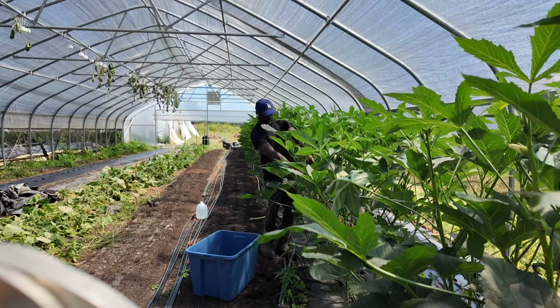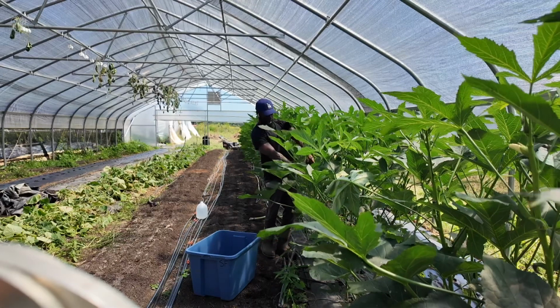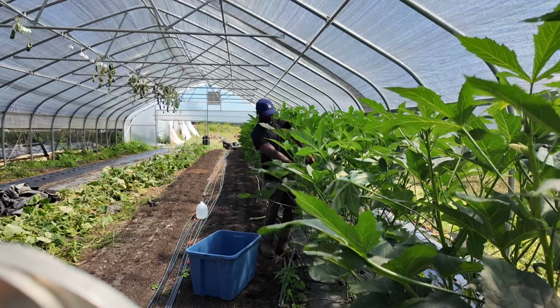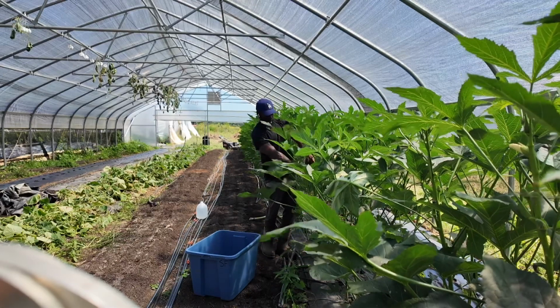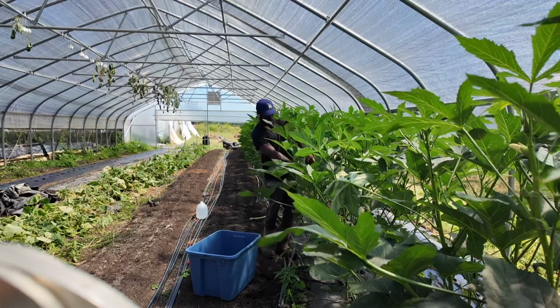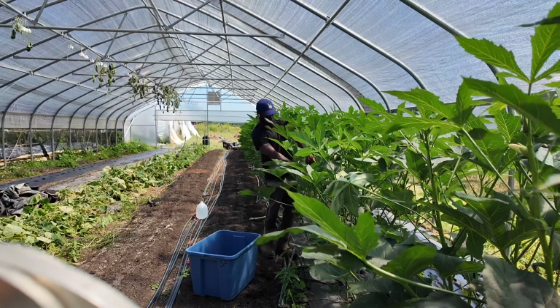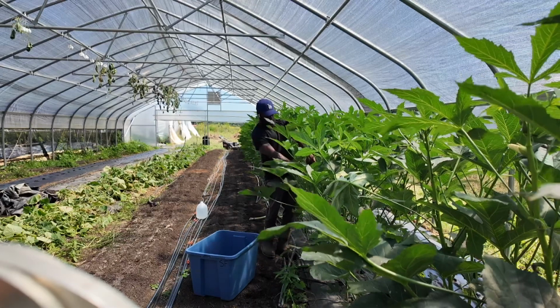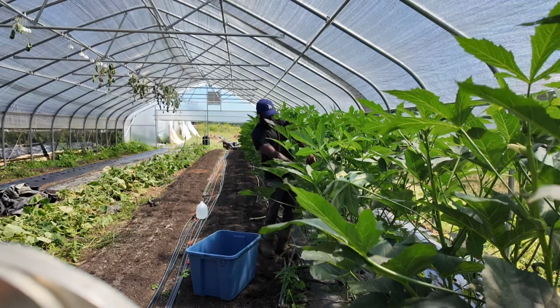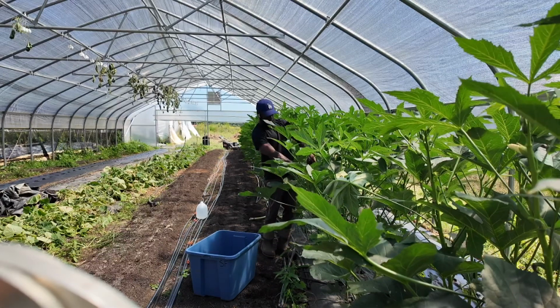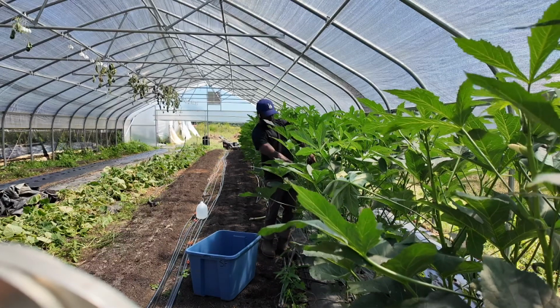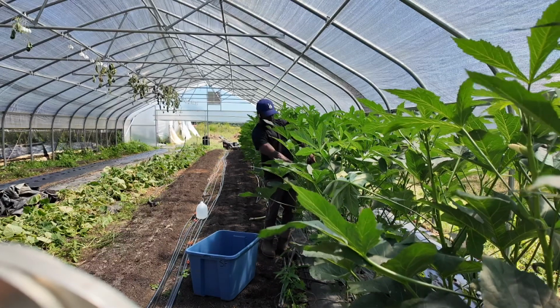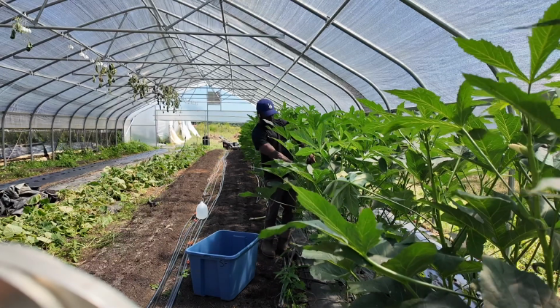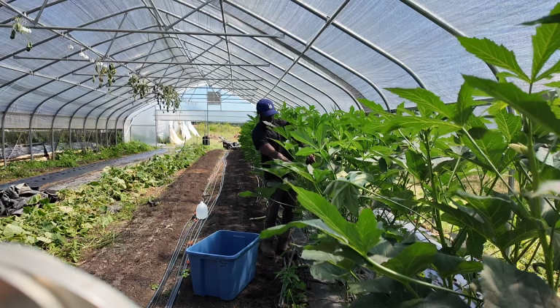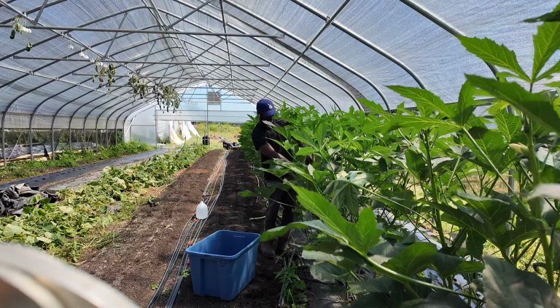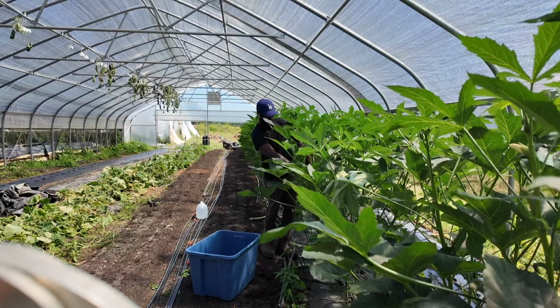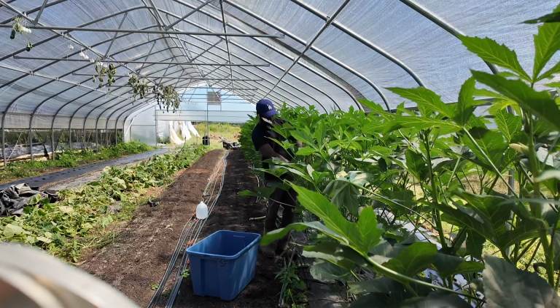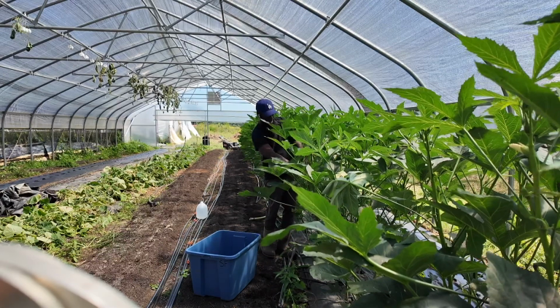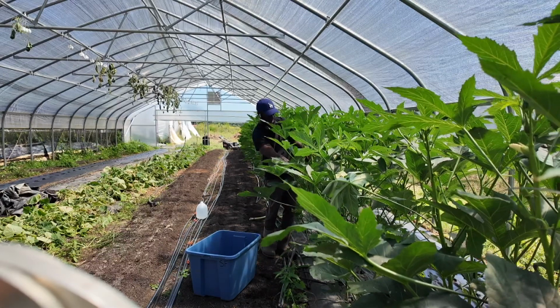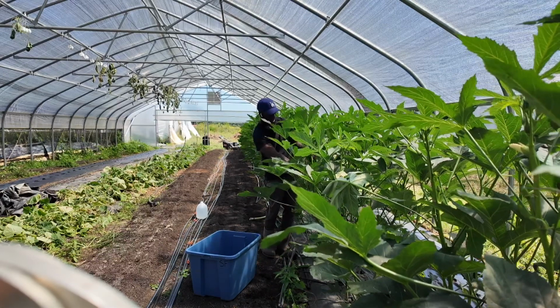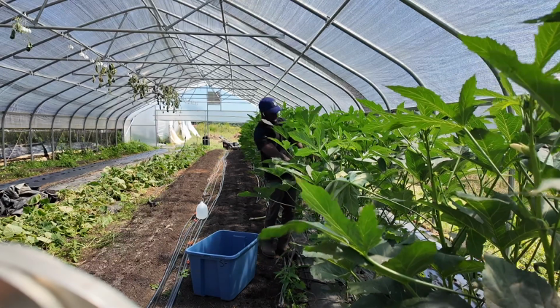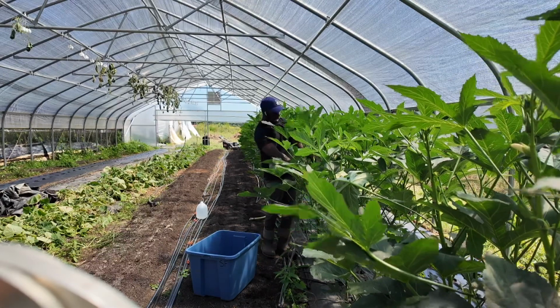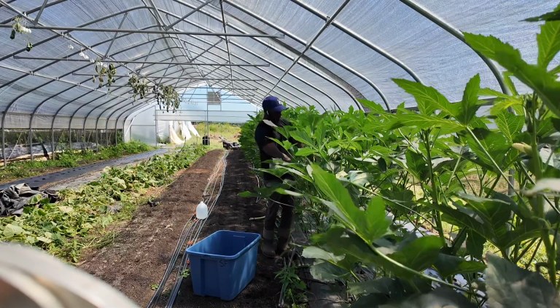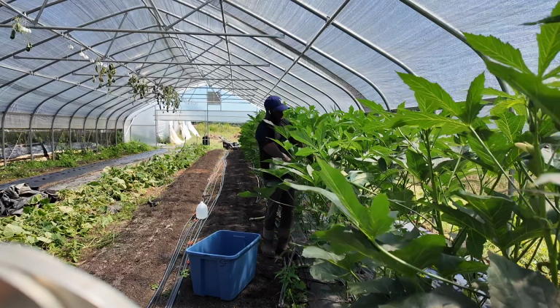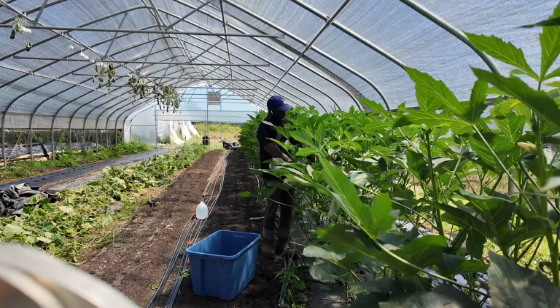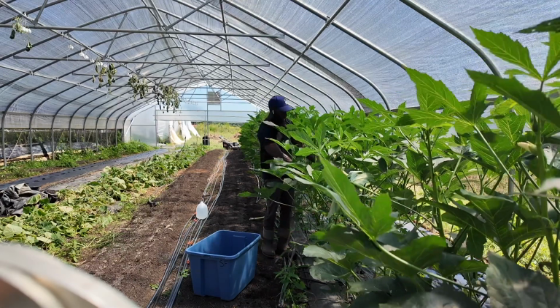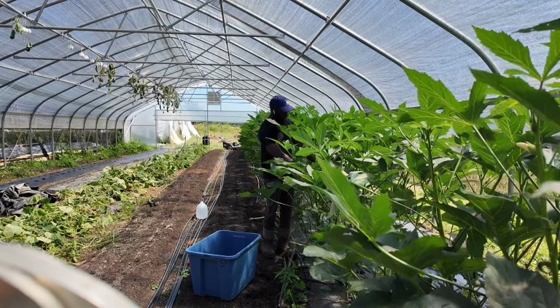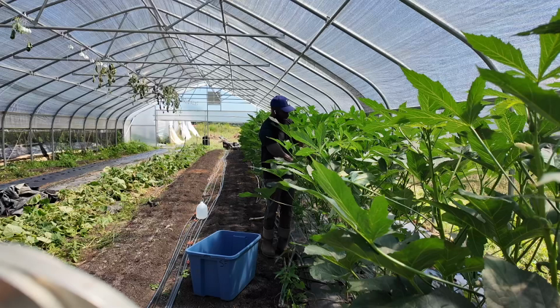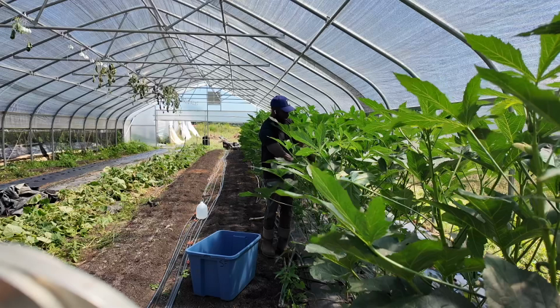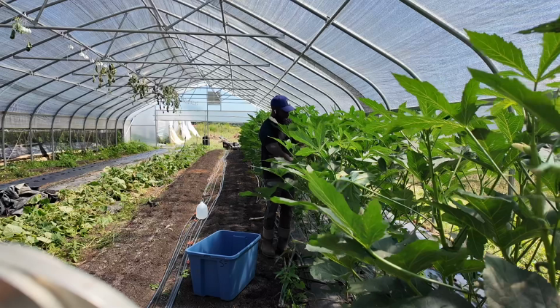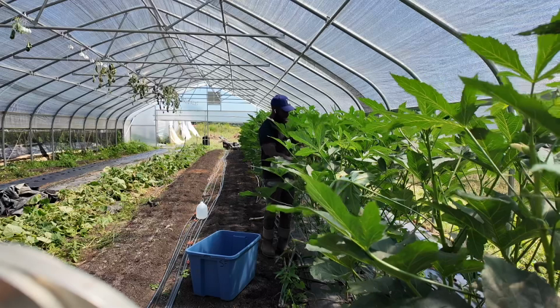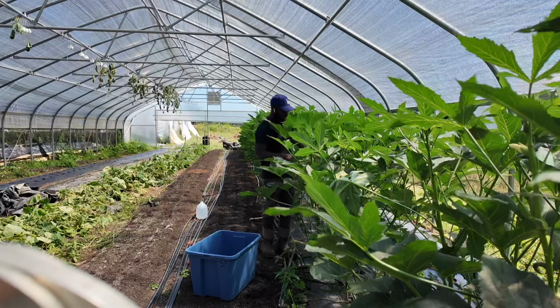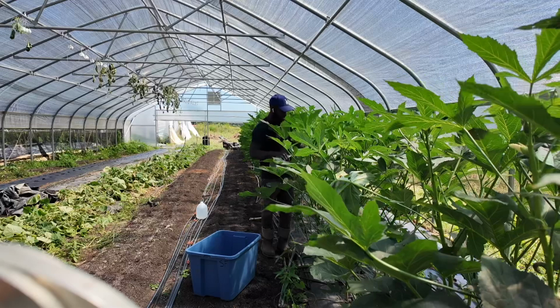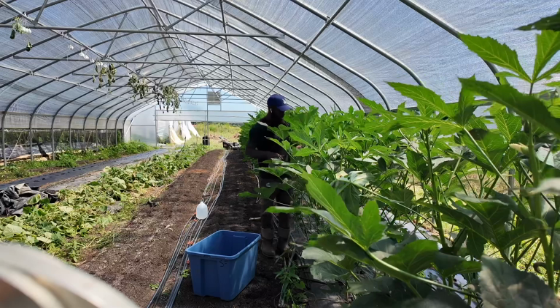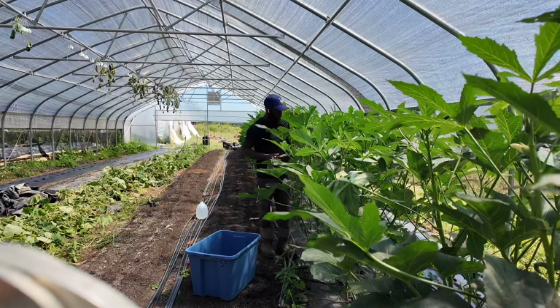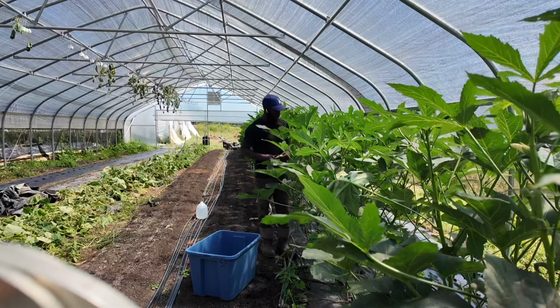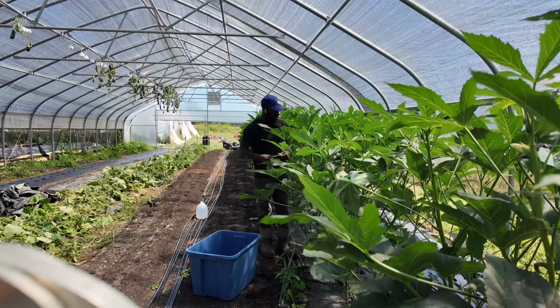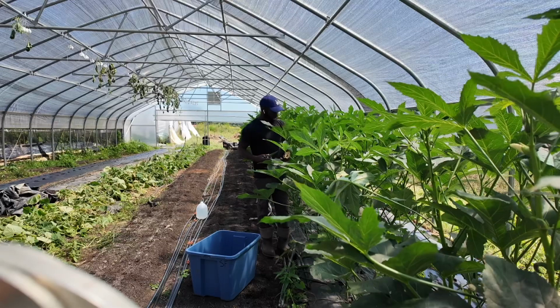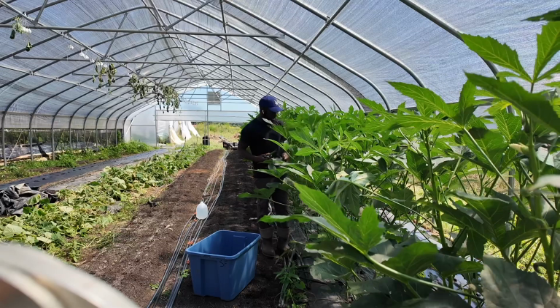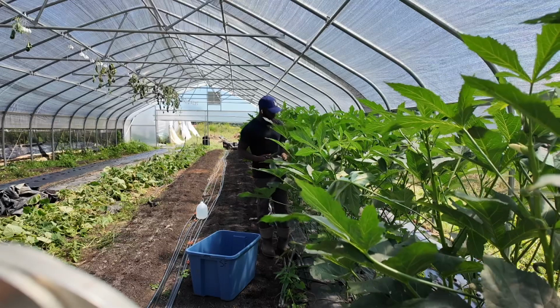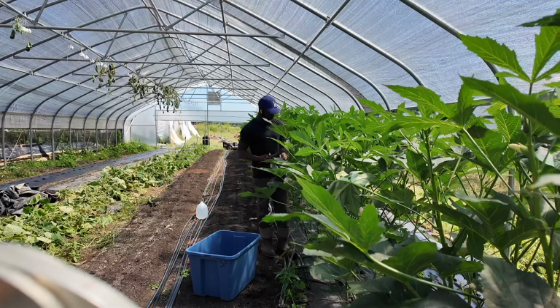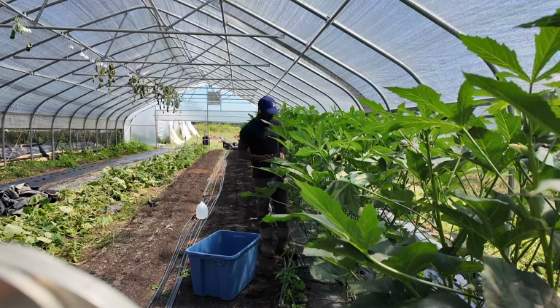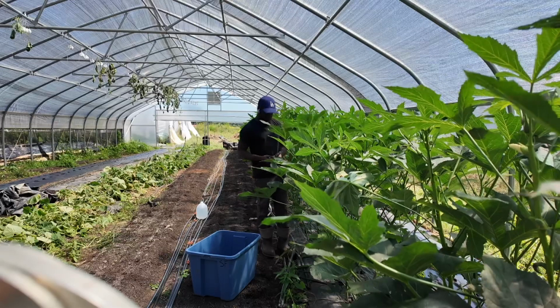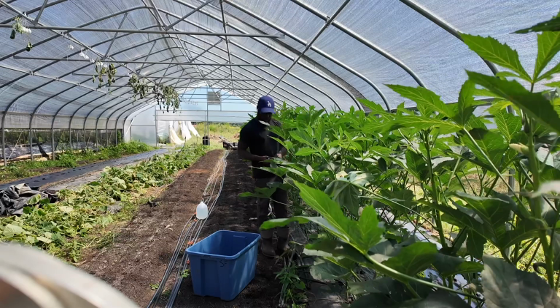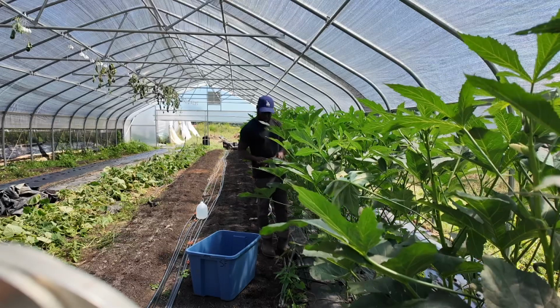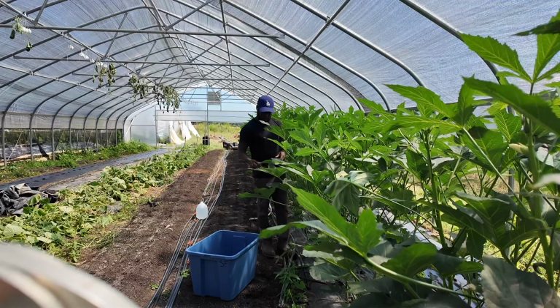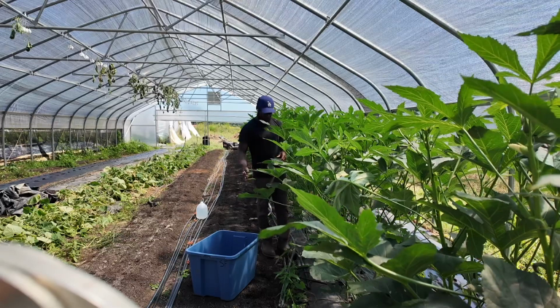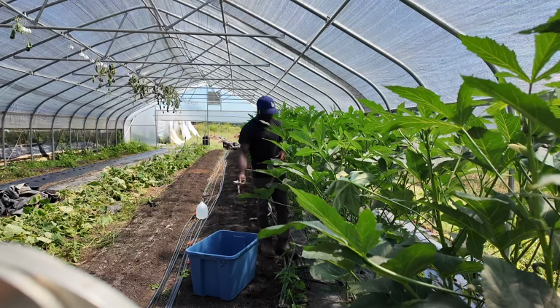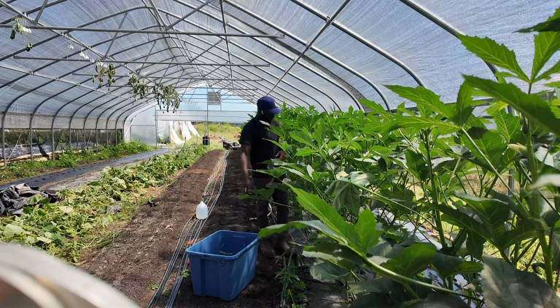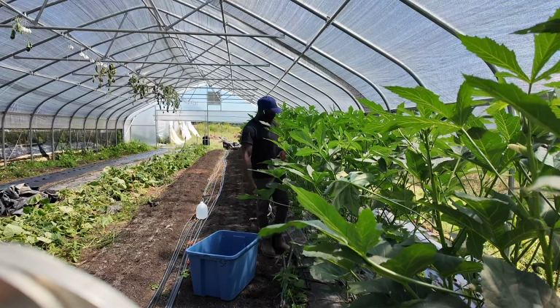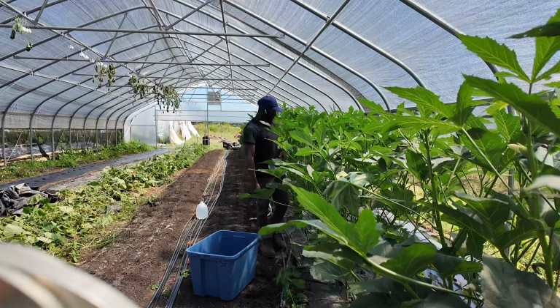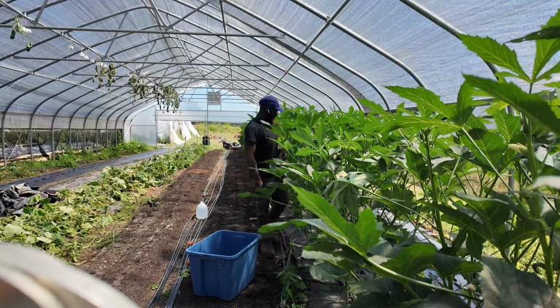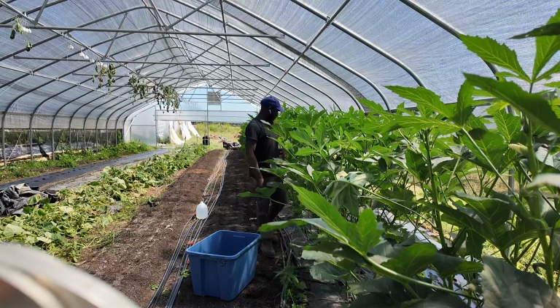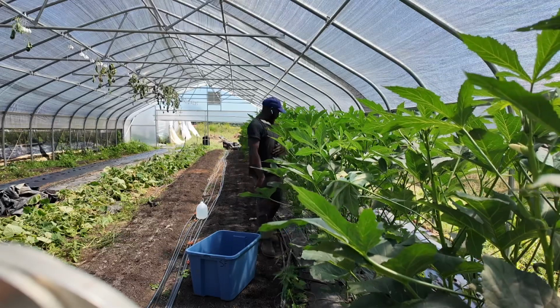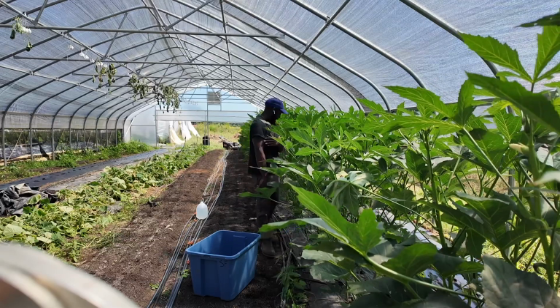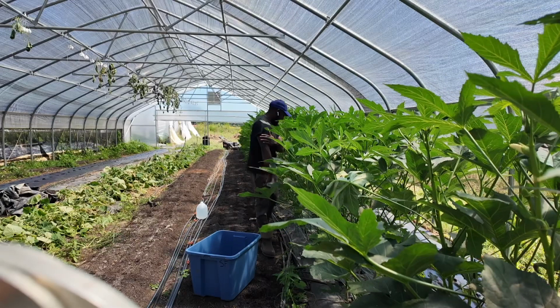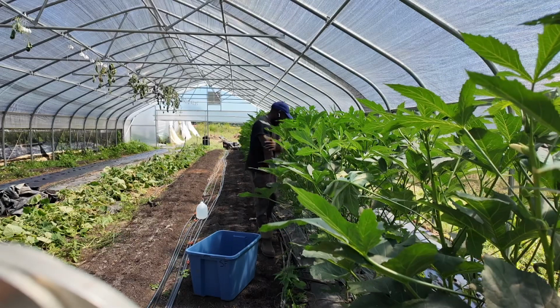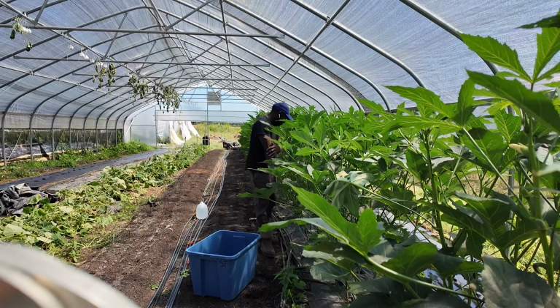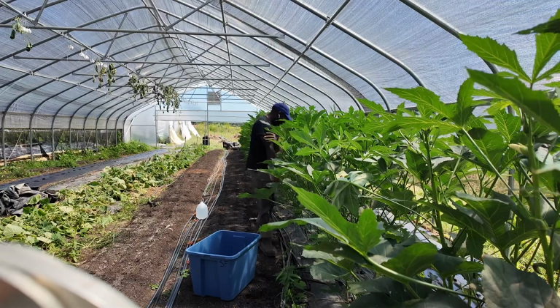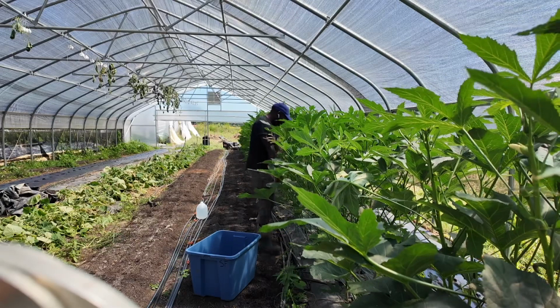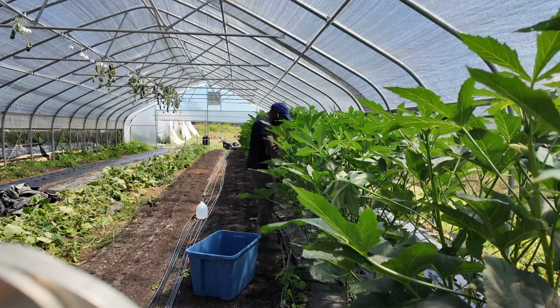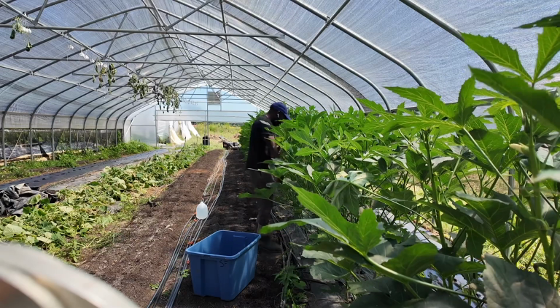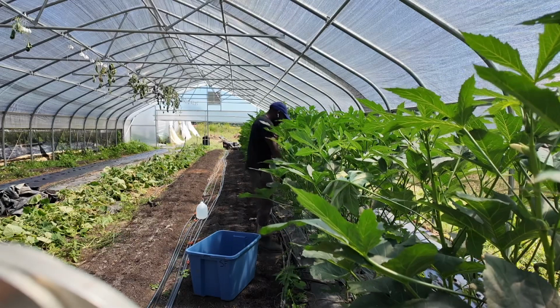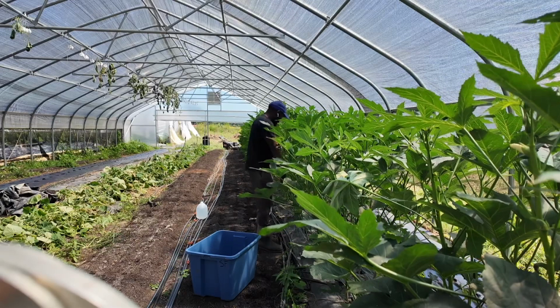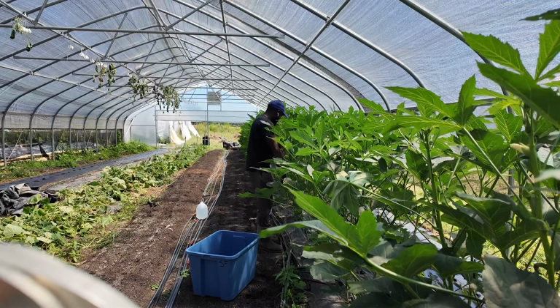I believe this is crimson okra, though I'm not entirely sure. I'll put that information in the description. If you have any questions, just let me know.